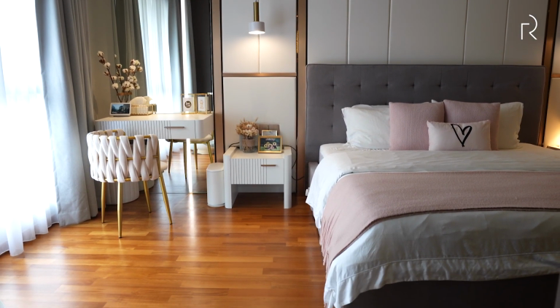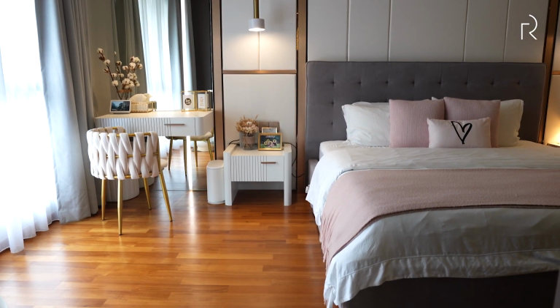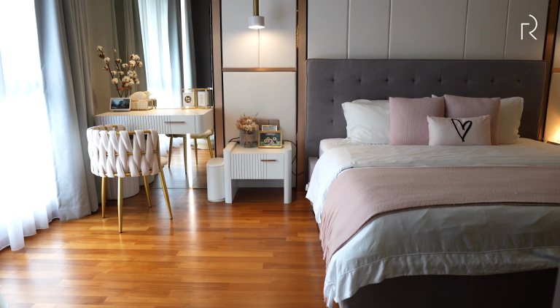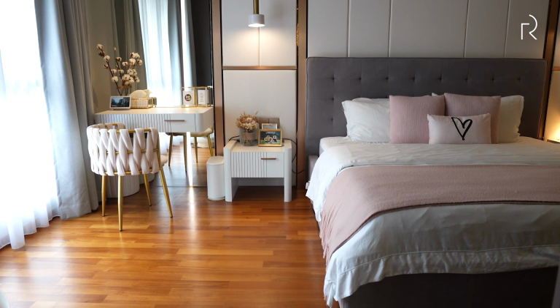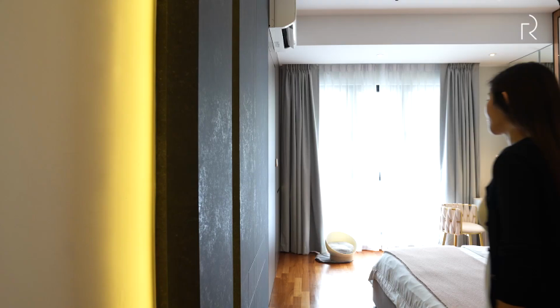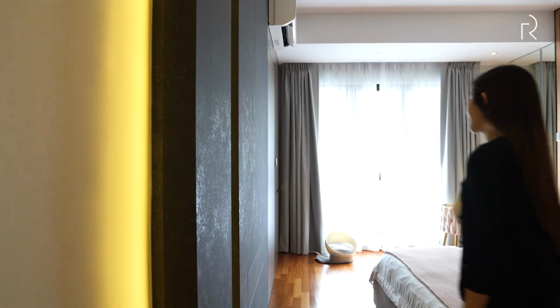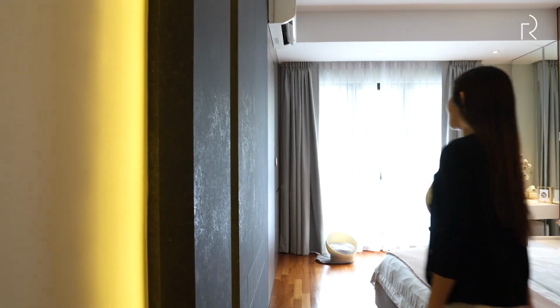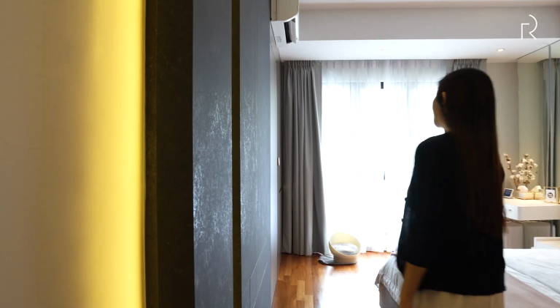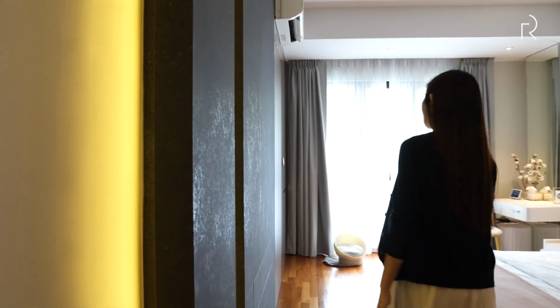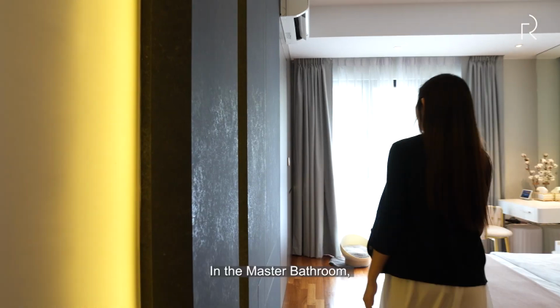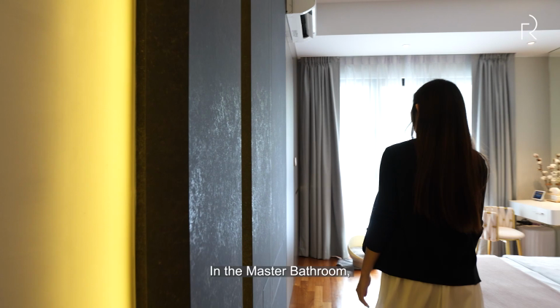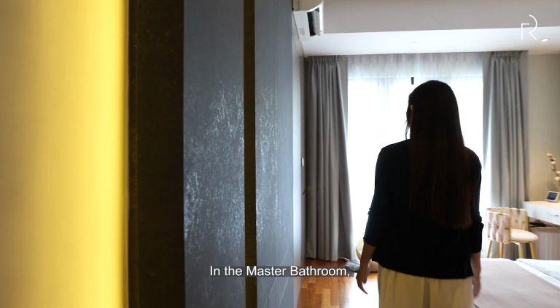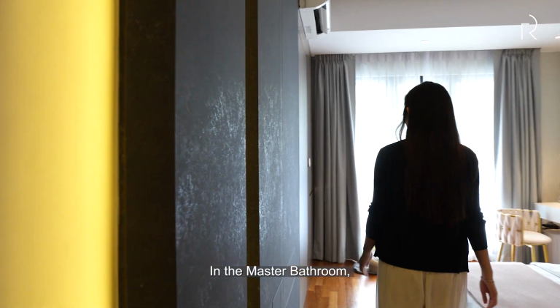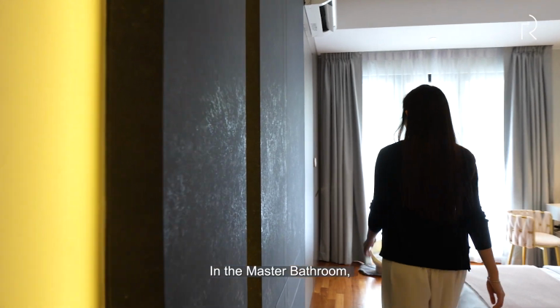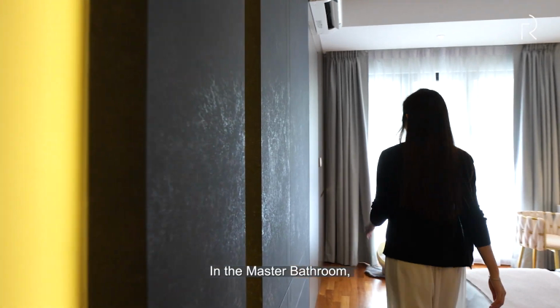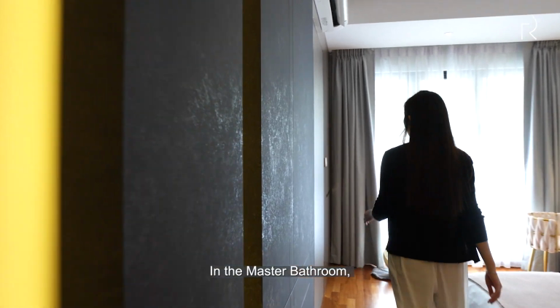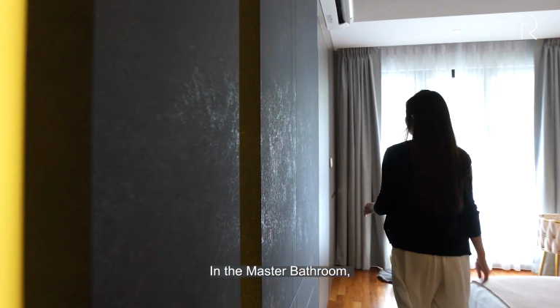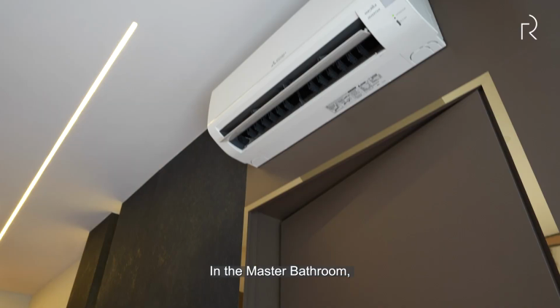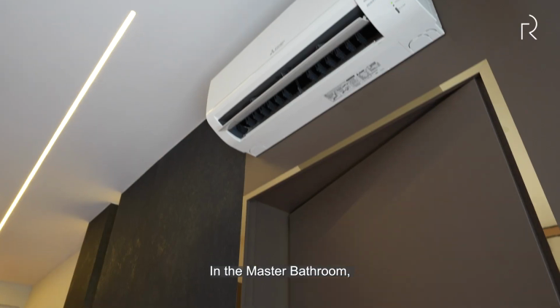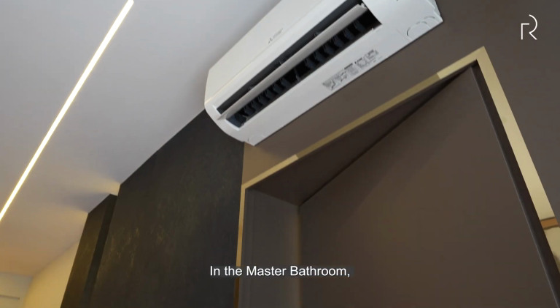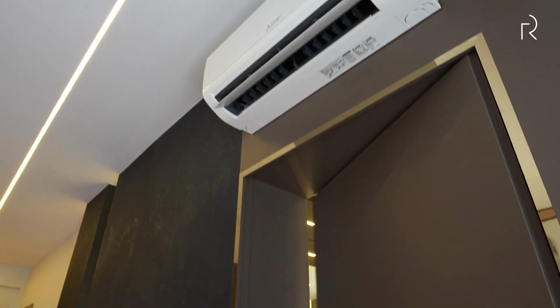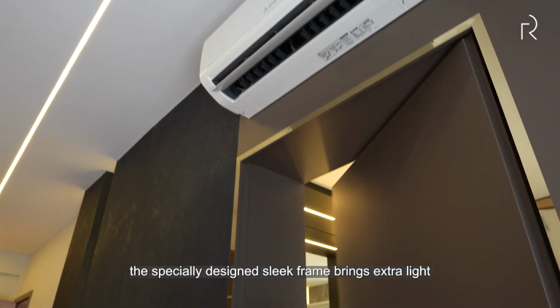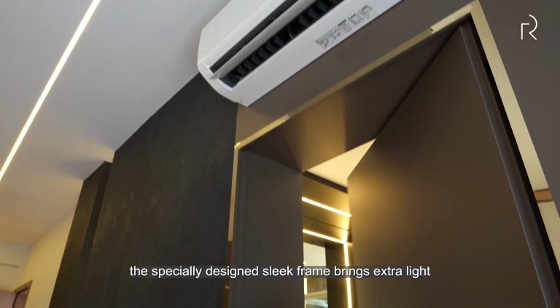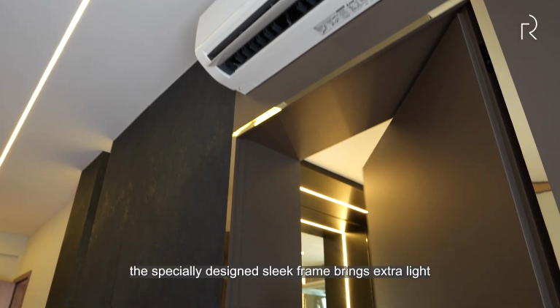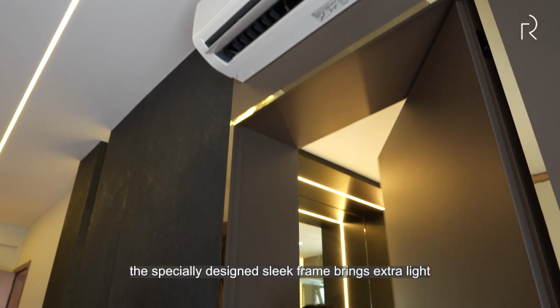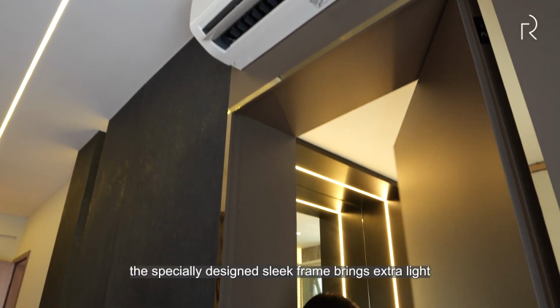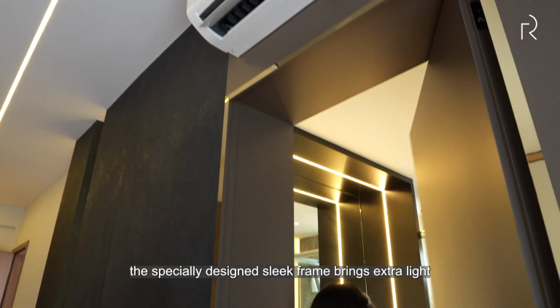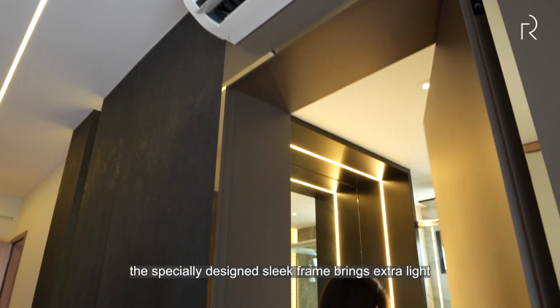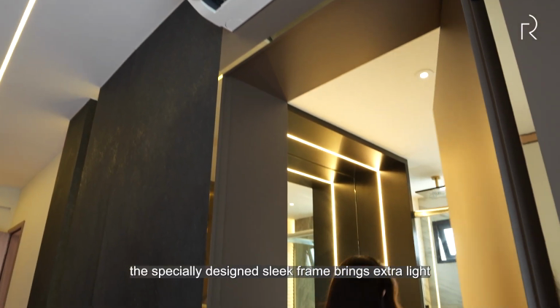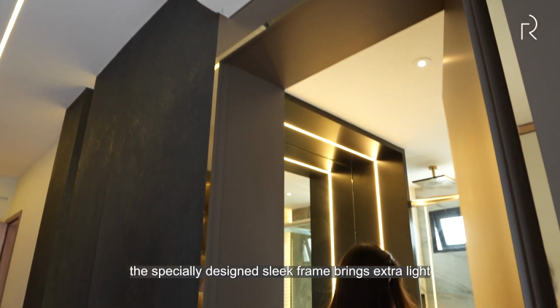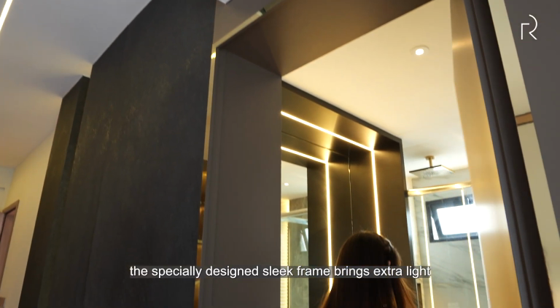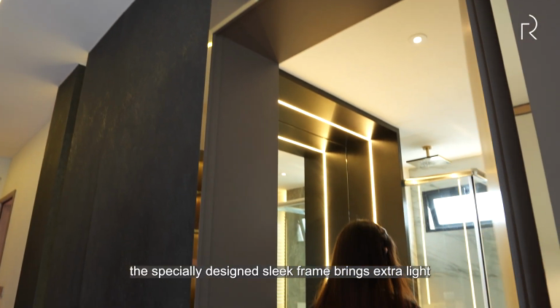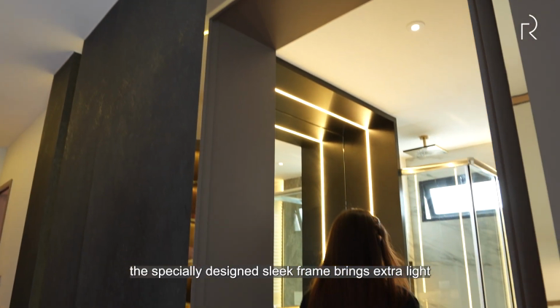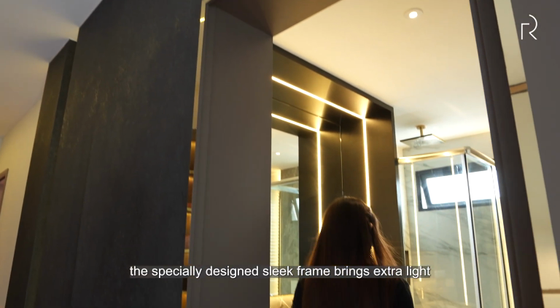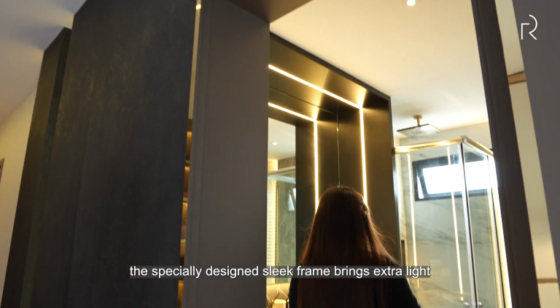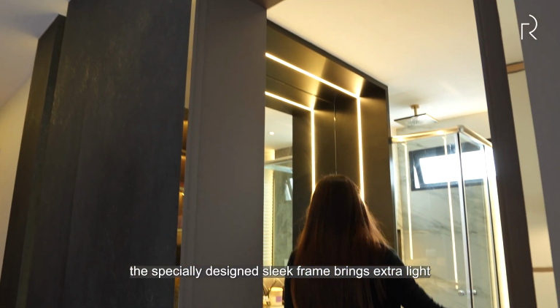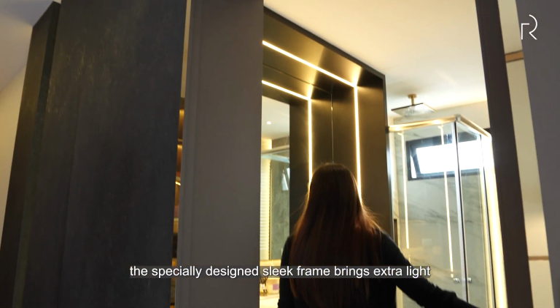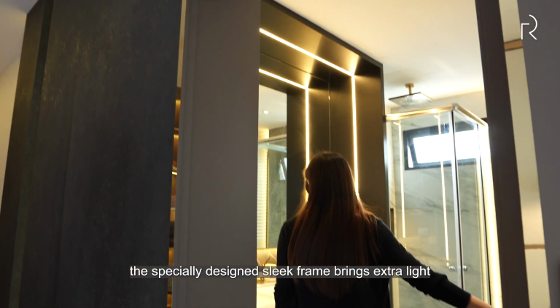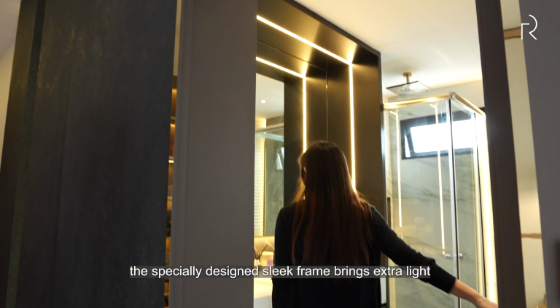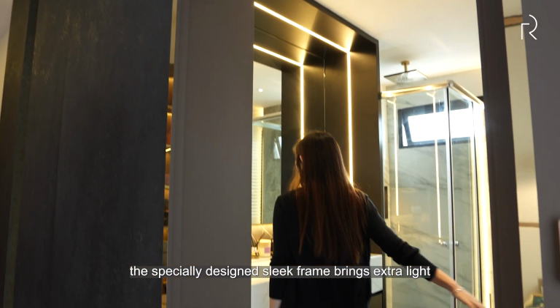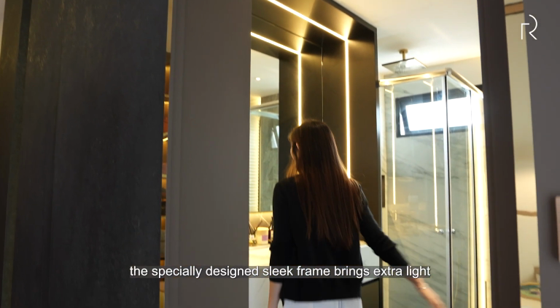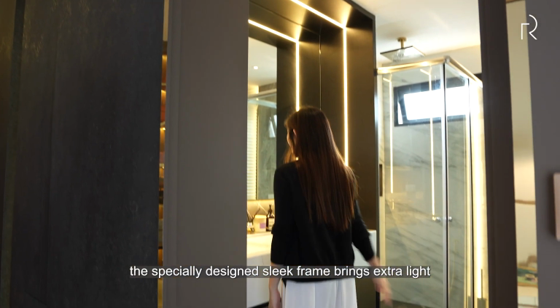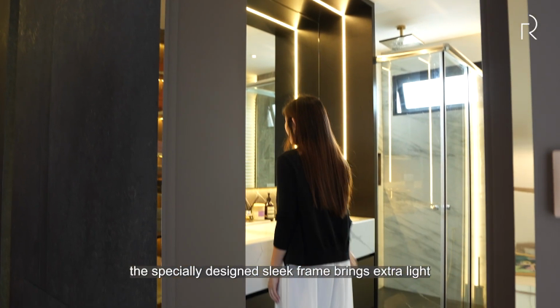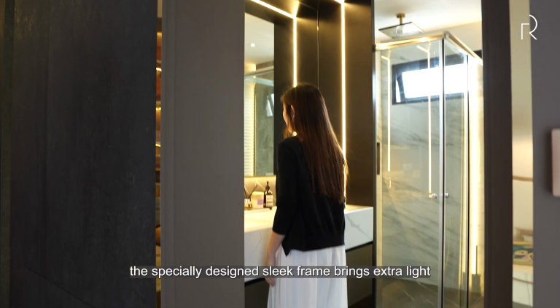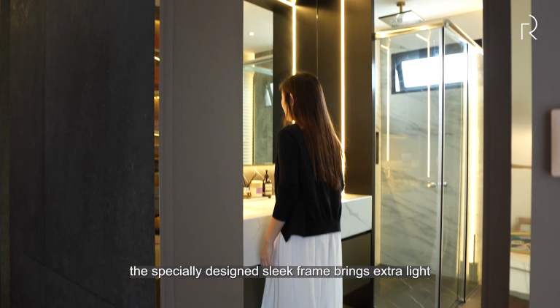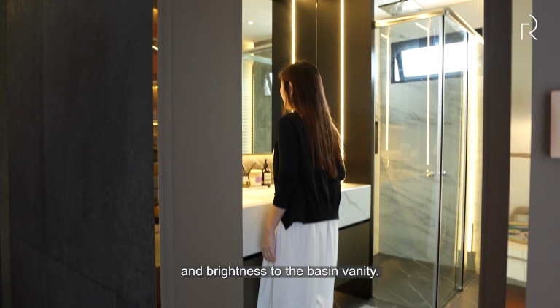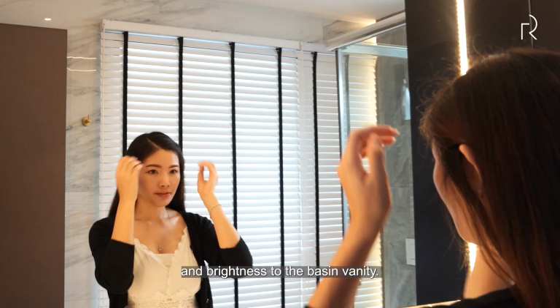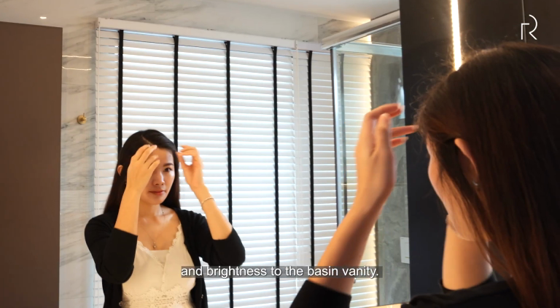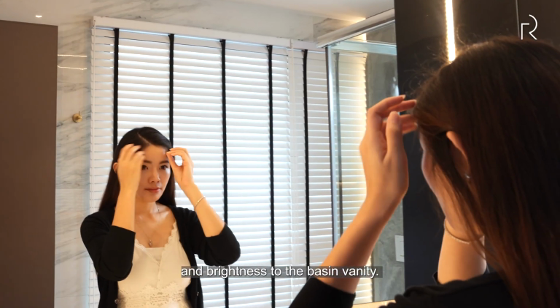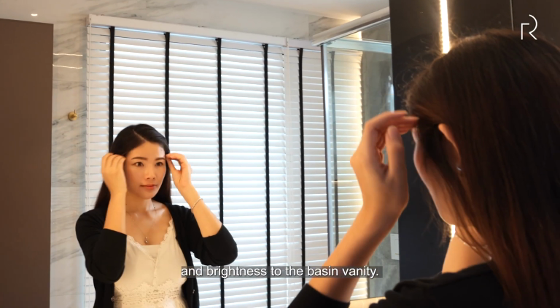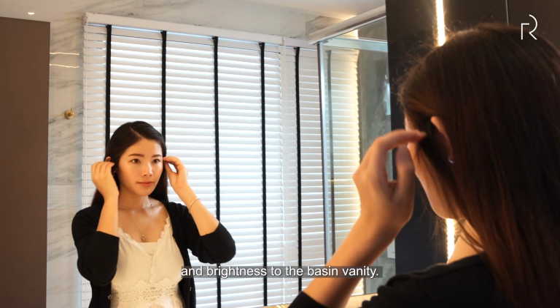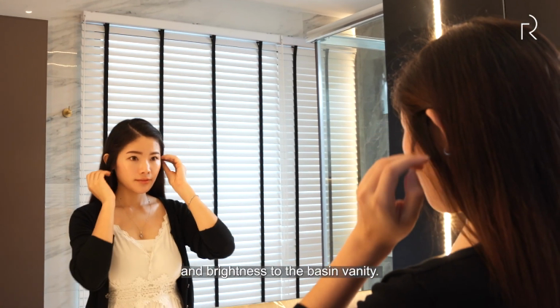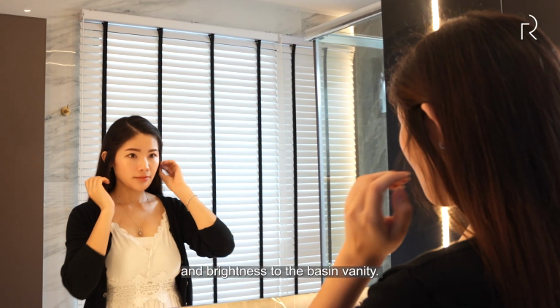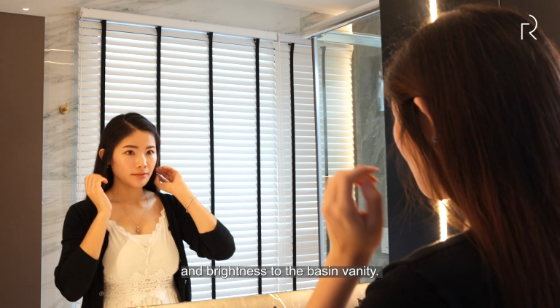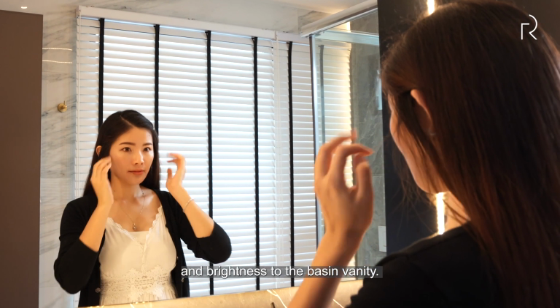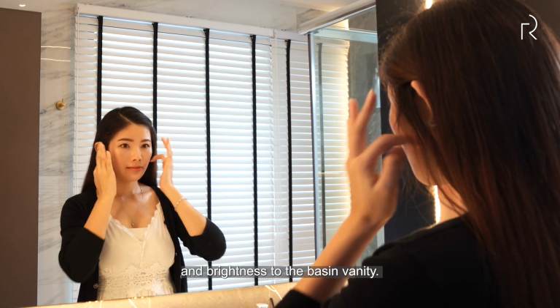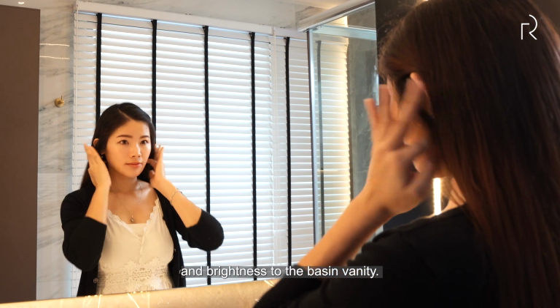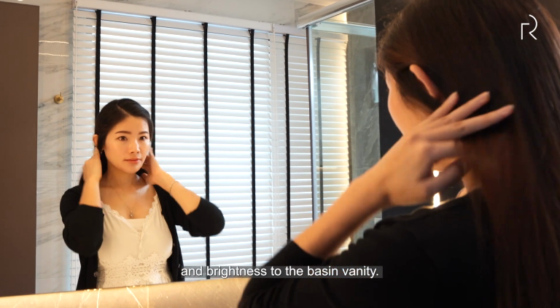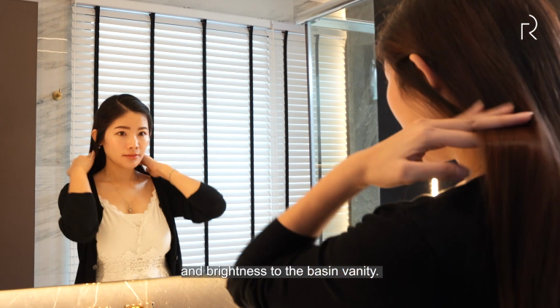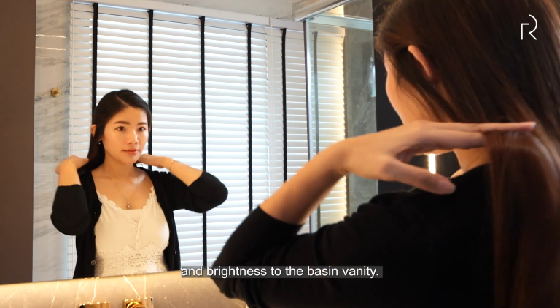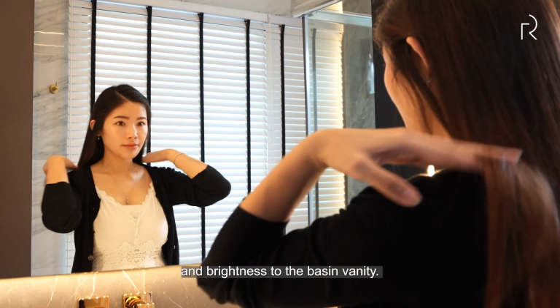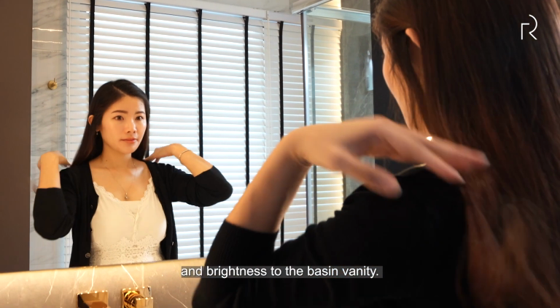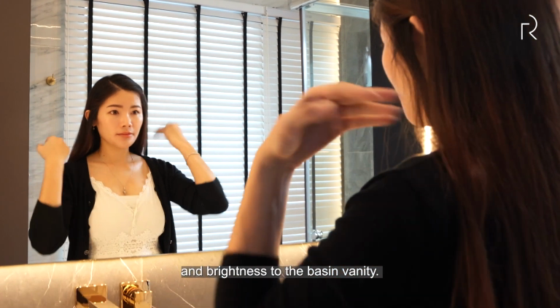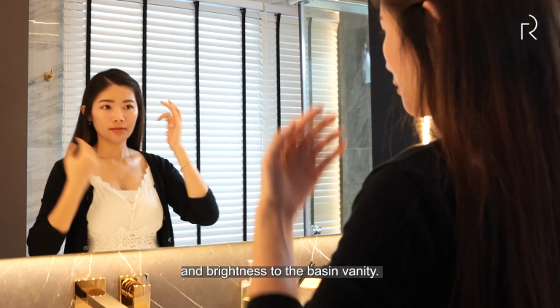In the master bathroom, the specially designed sleek frame brings extra light and brightness to the basin vanity.